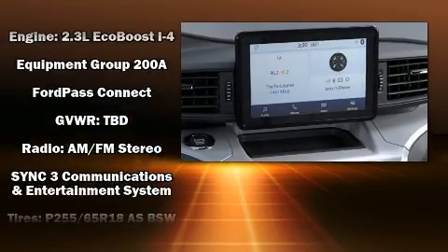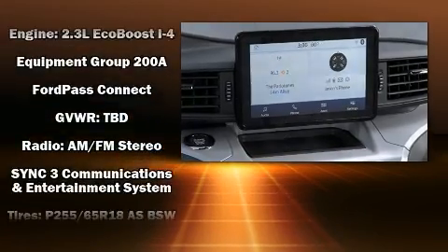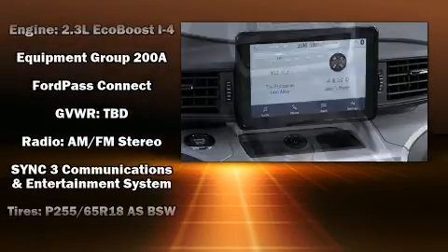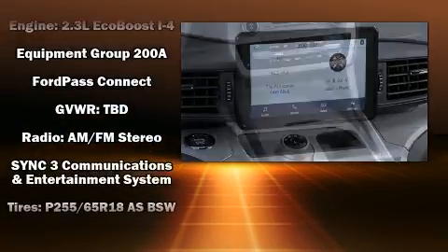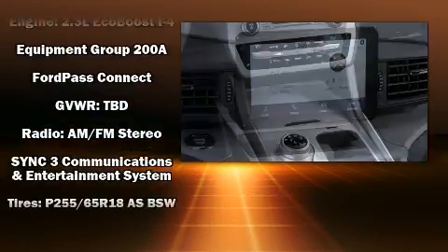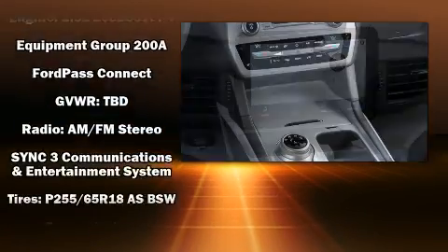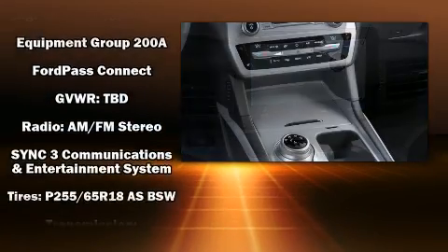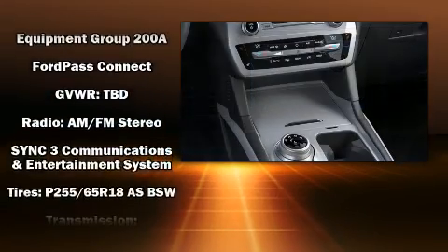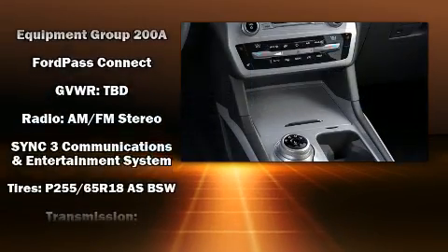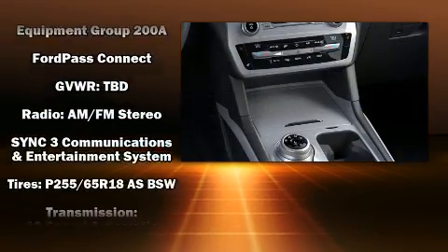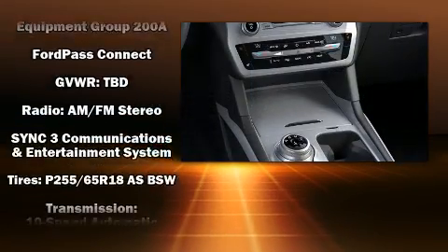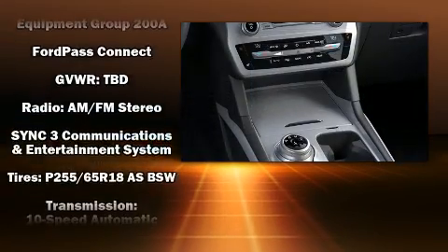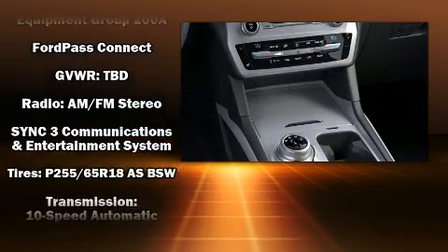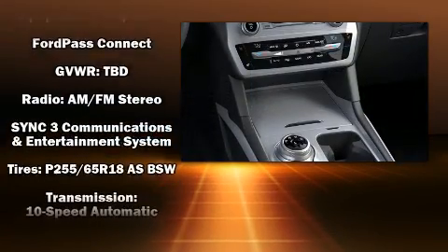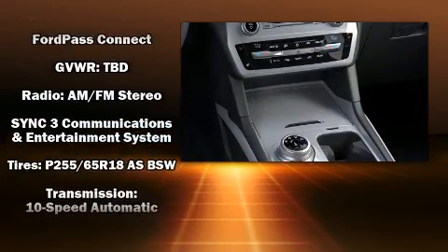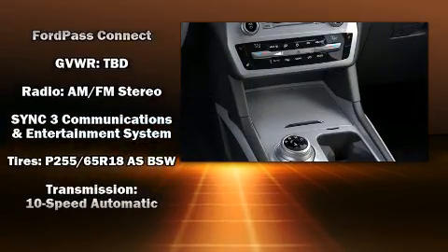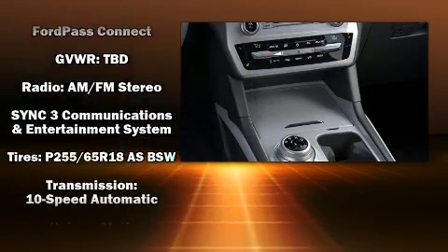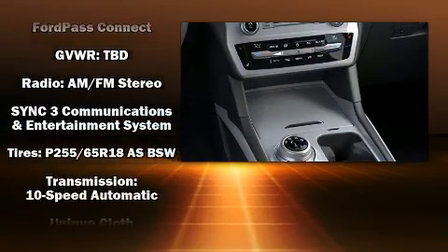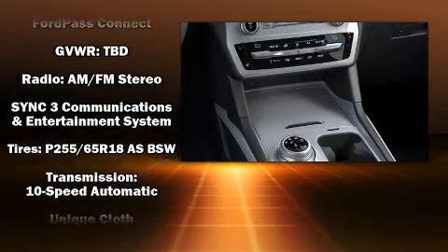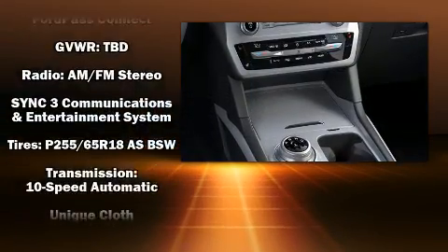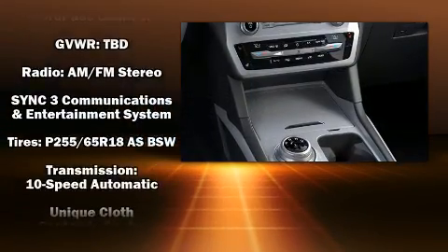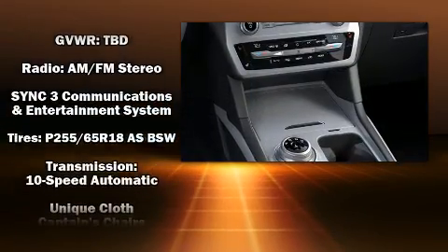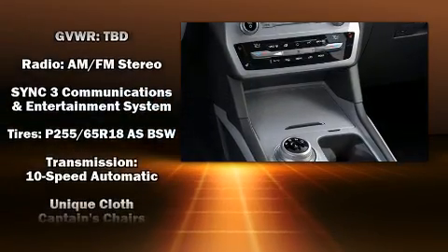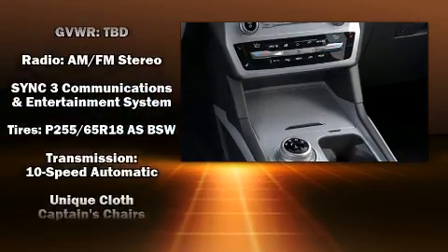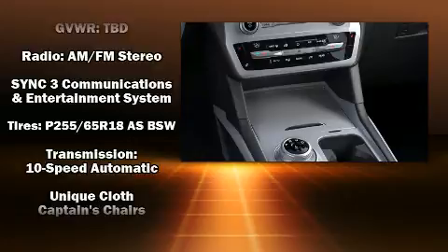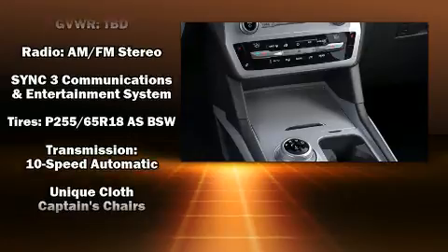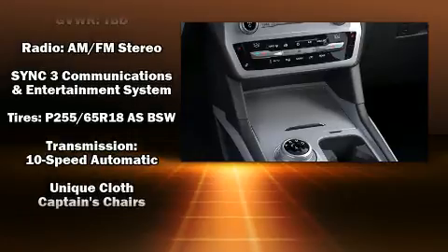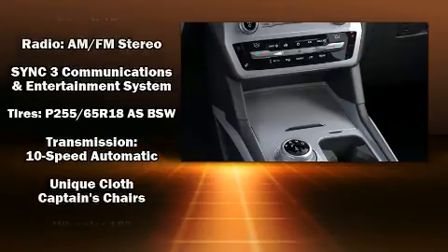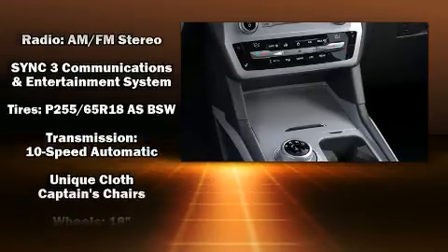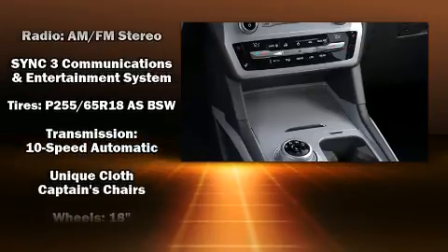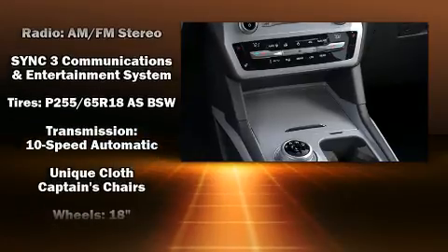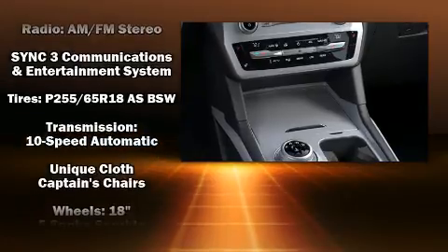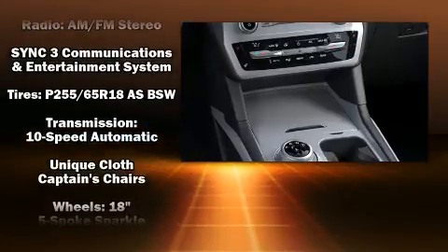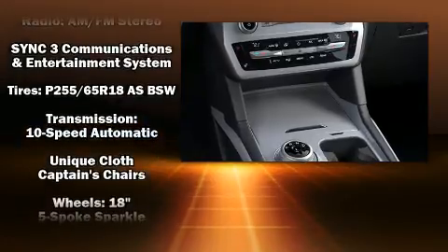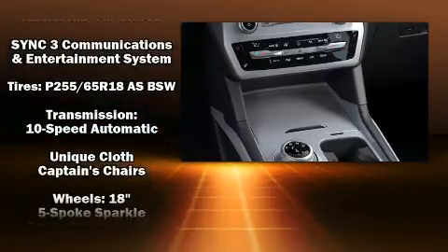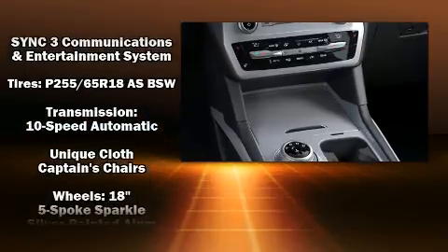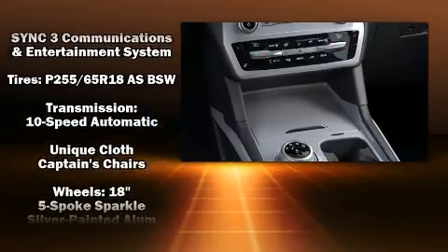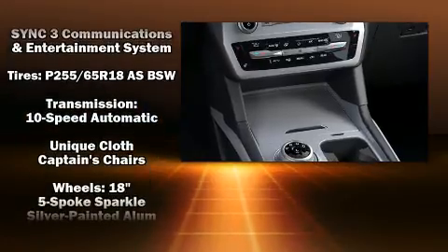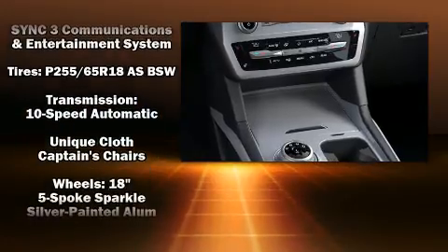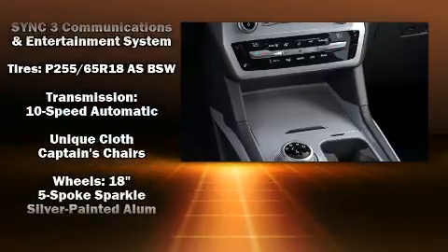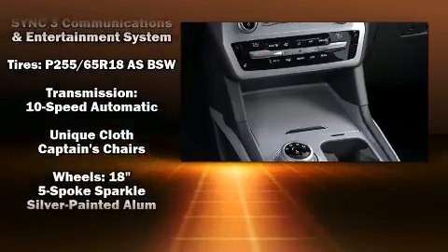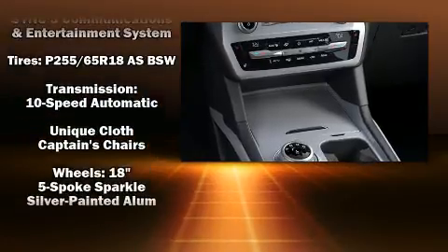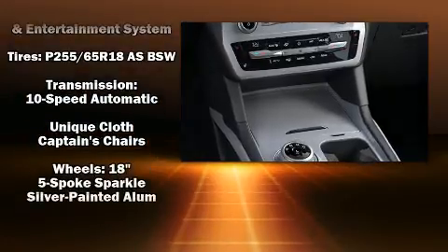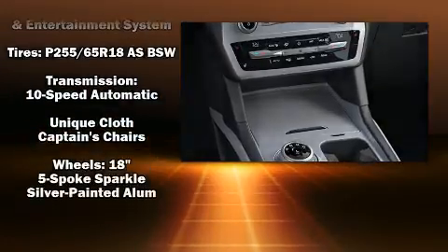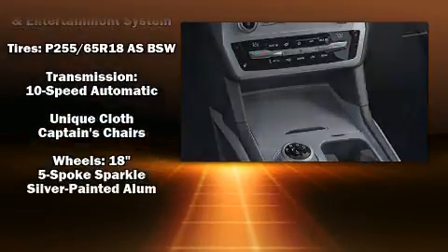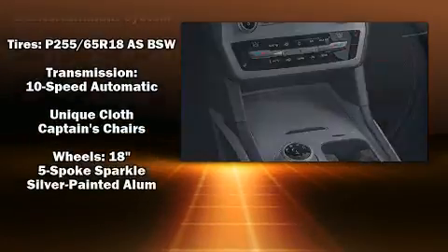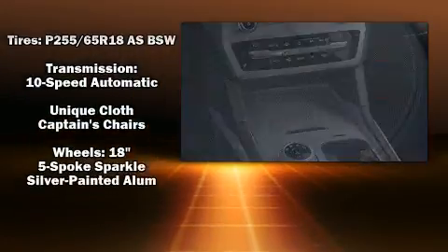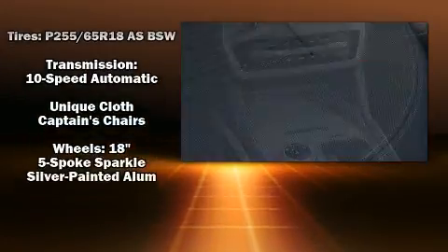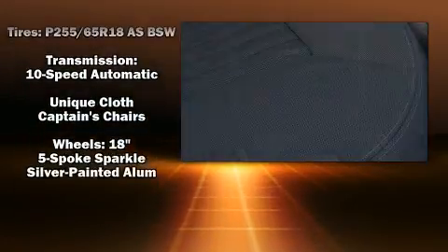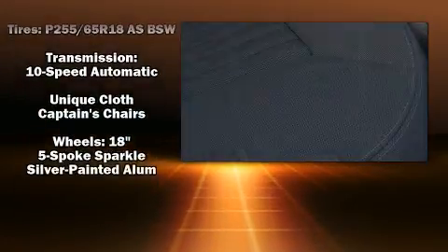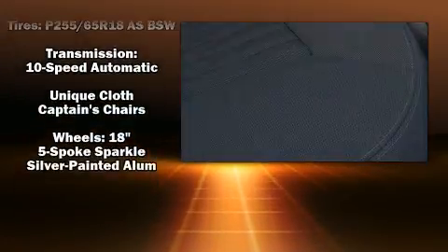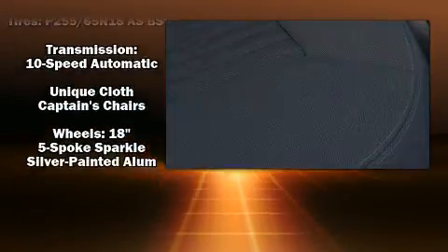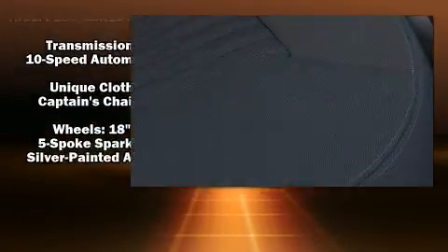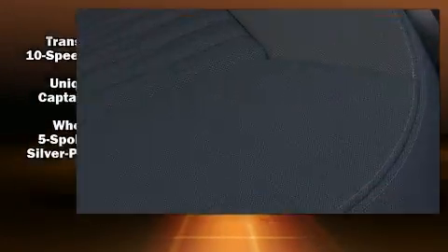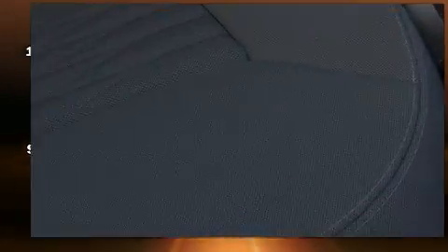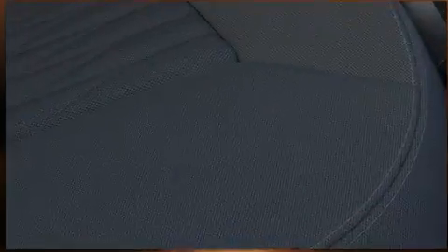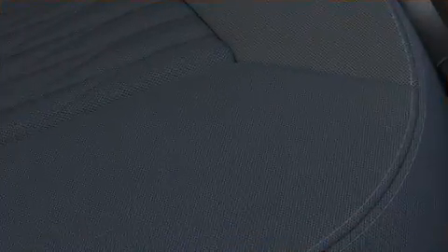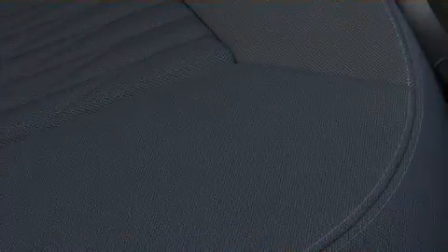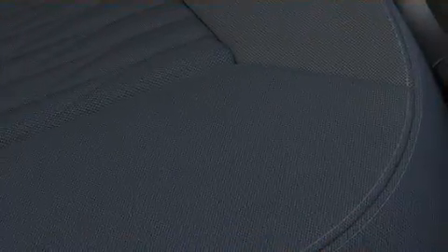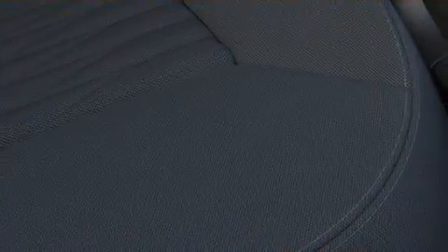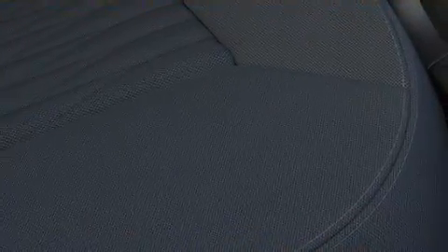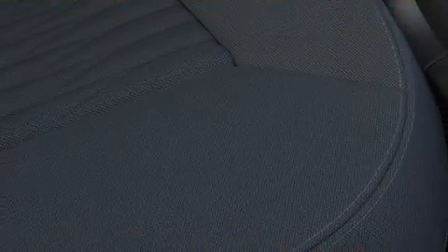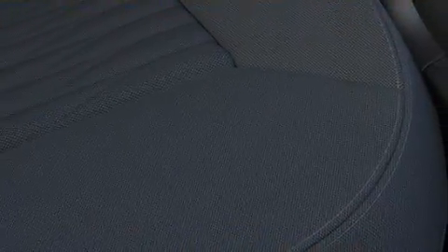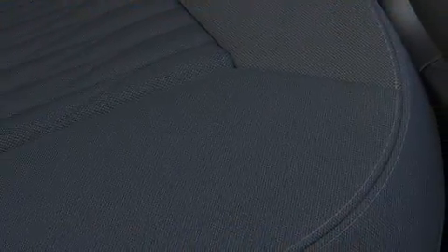You'll see better when backing up thanks to rear park assist, which watches out for obstacles behind your vehicle. We have a skilled and knowledgeable sales staff with many years of experience satisfying our customers' needs.